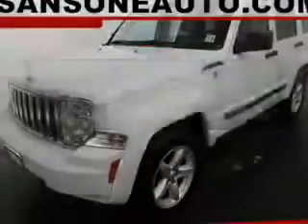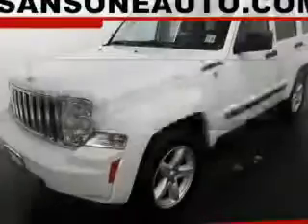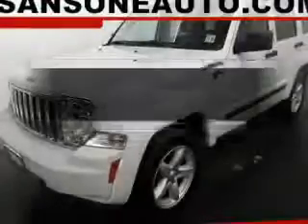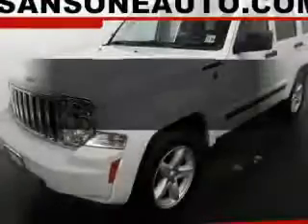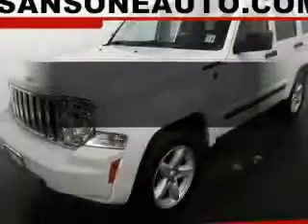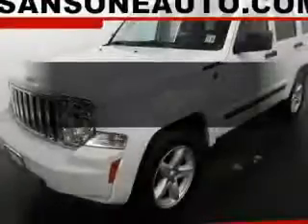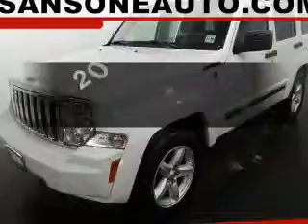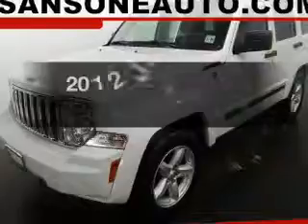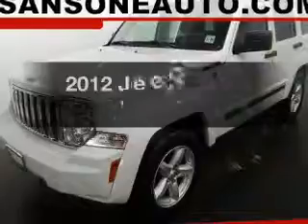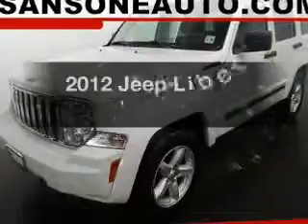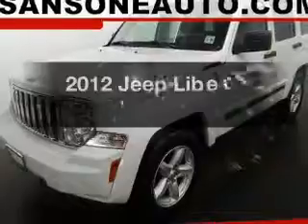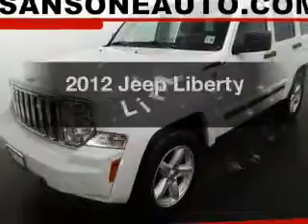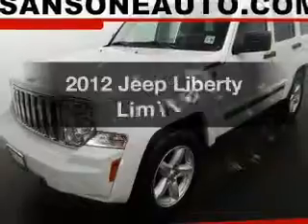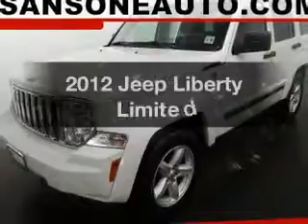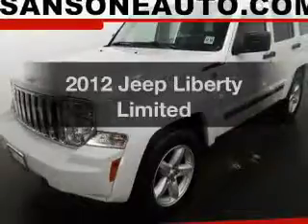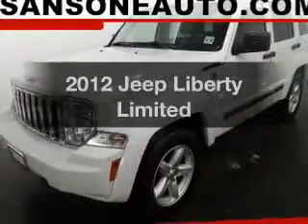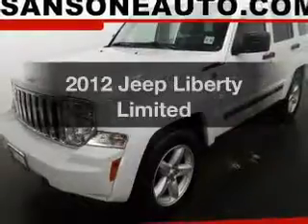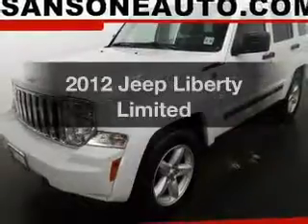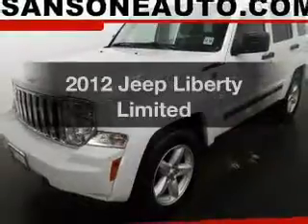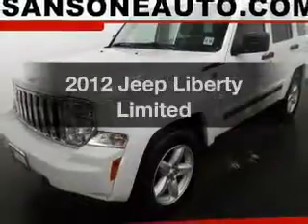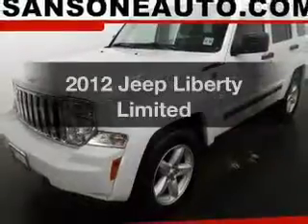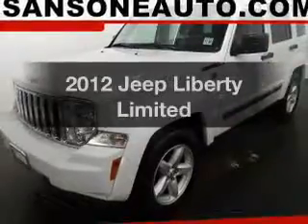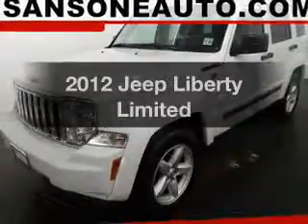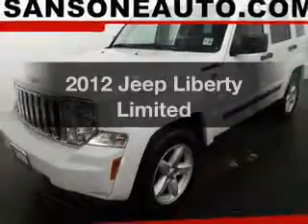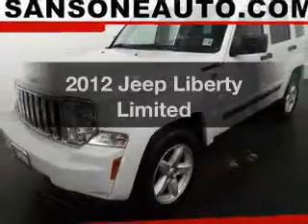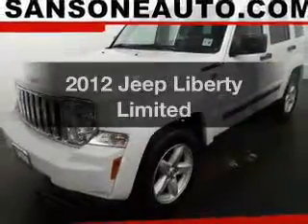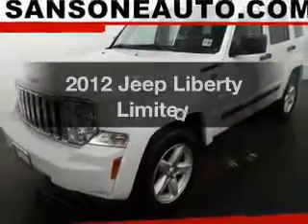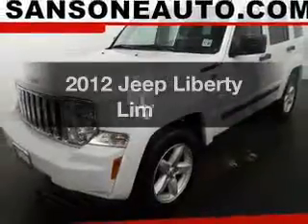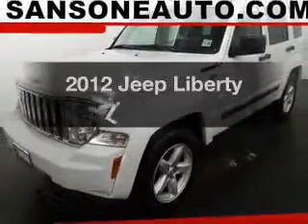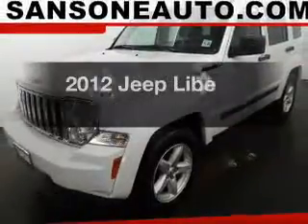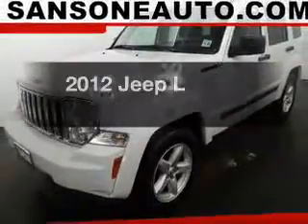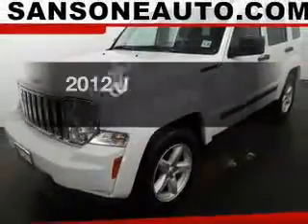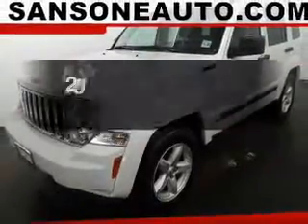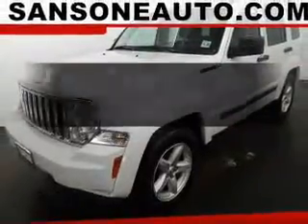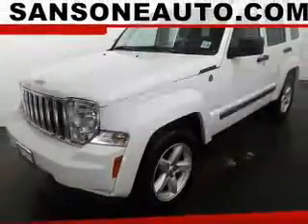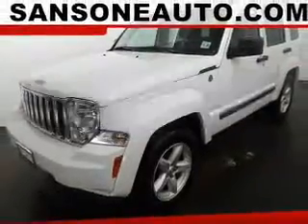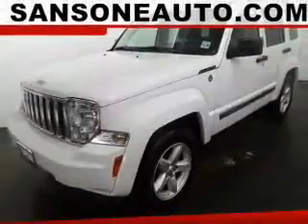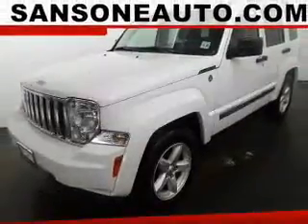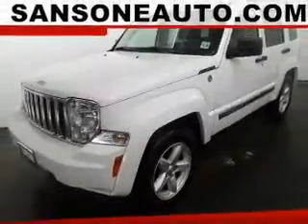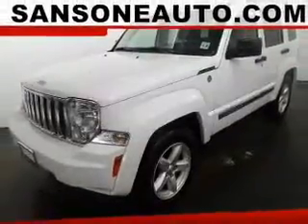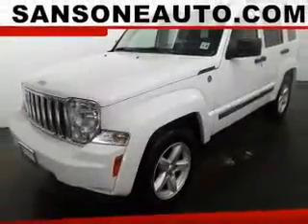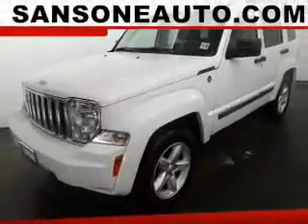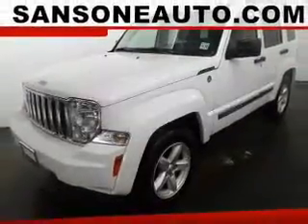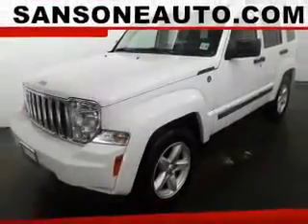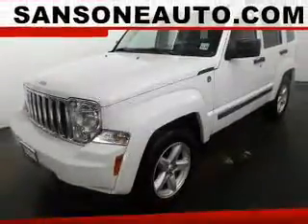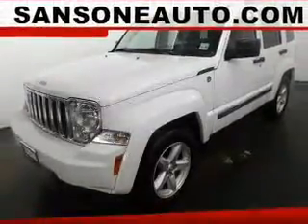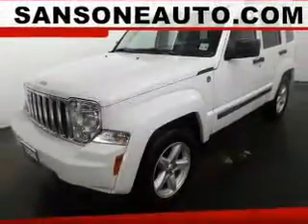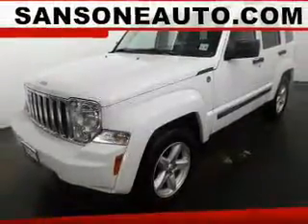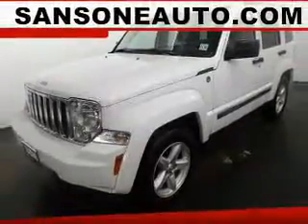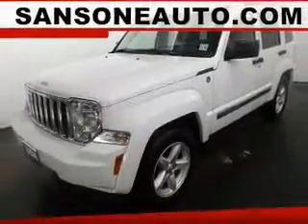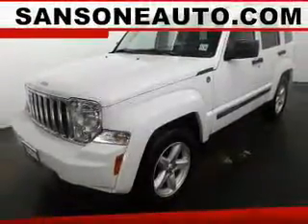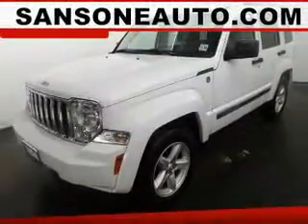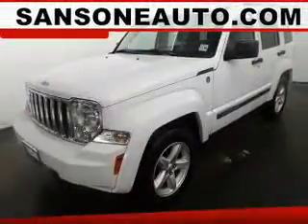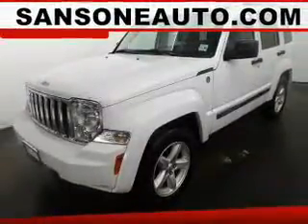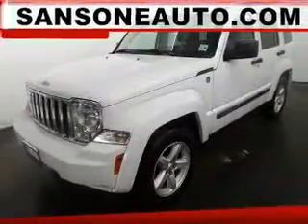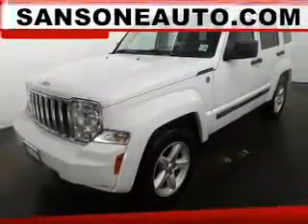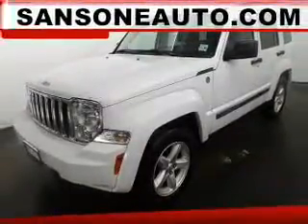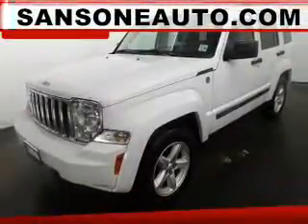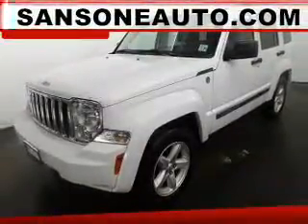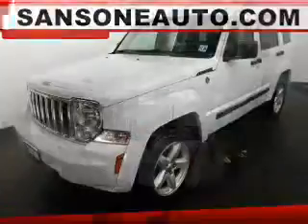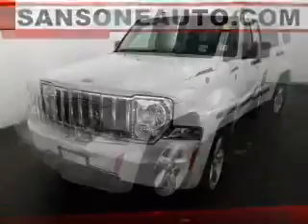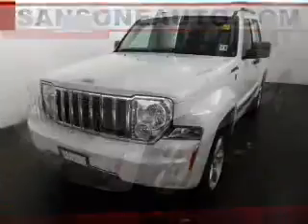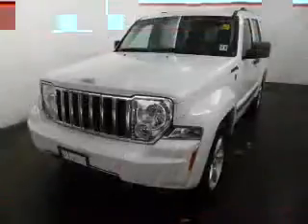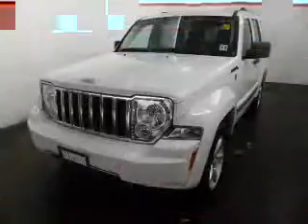Check out this 2012 Jeep Liberty. If you're looking for an automobile with great attributes, look no further.